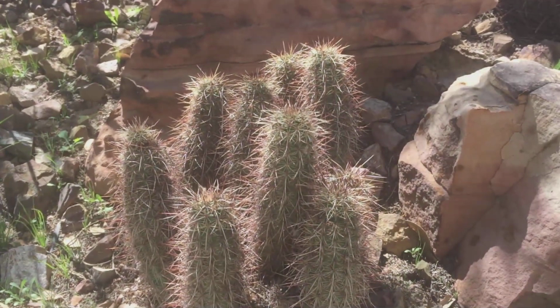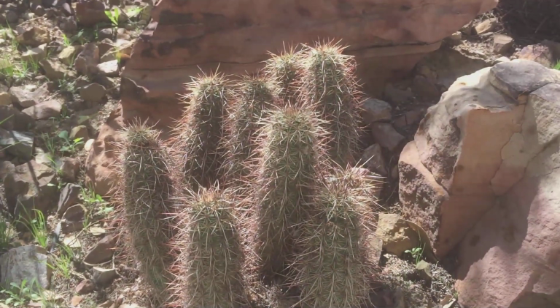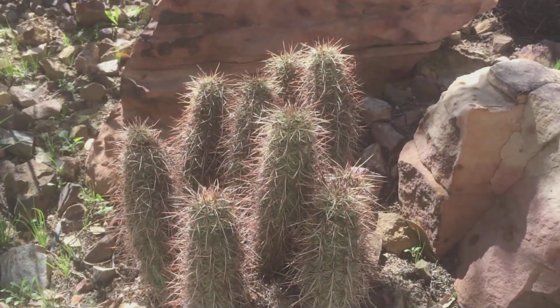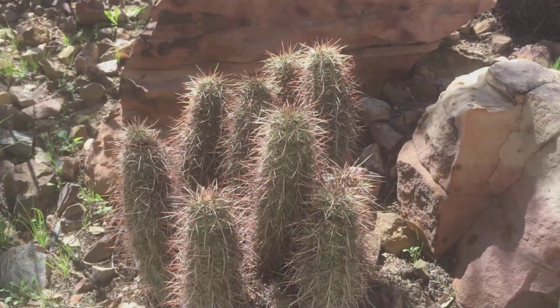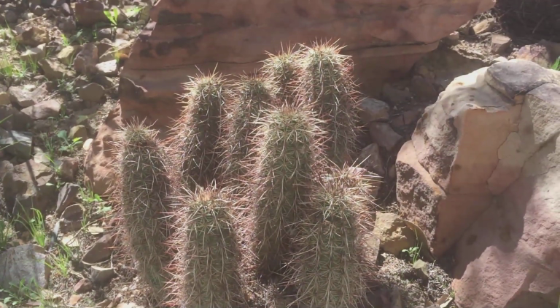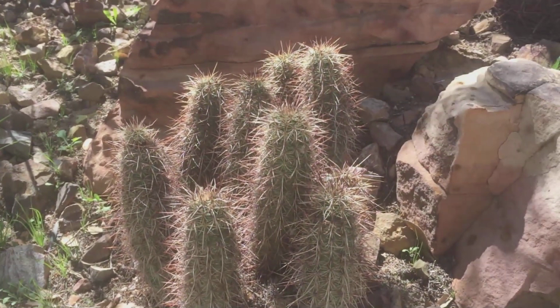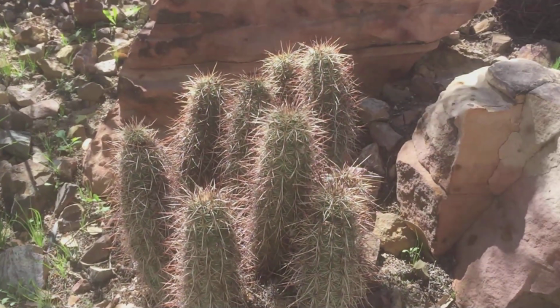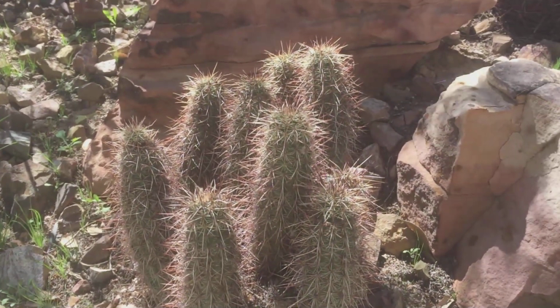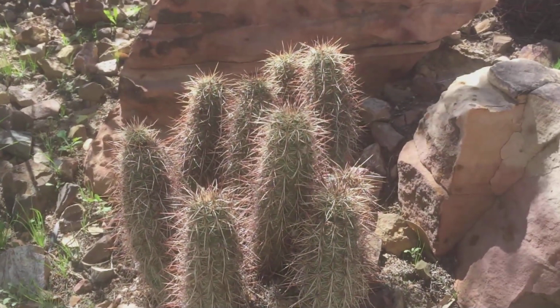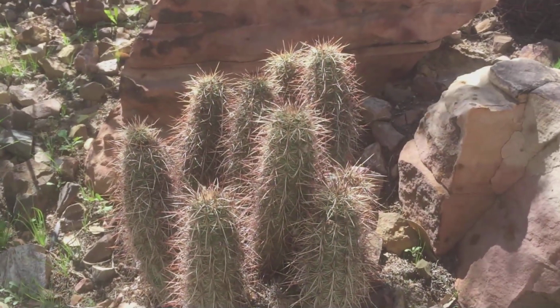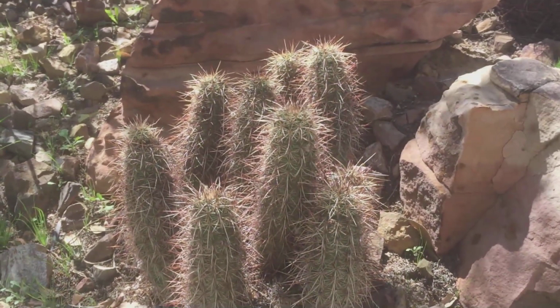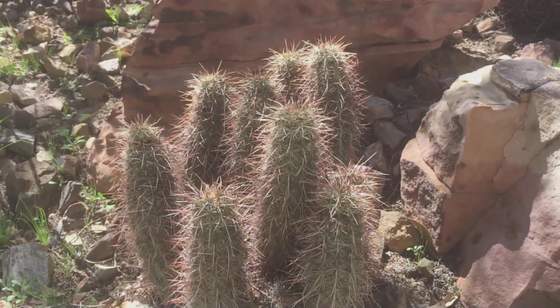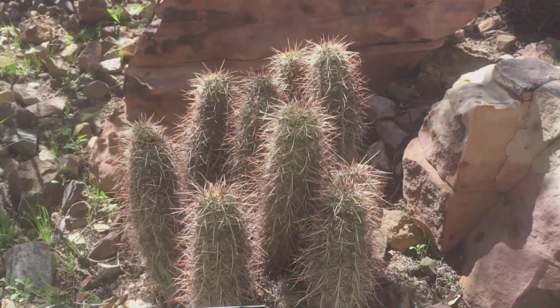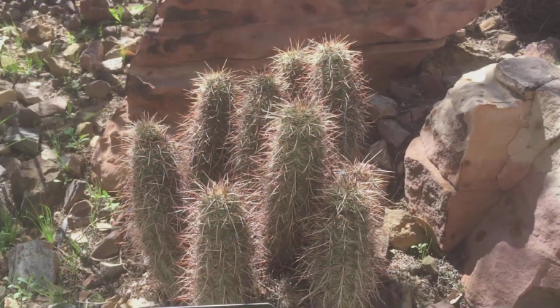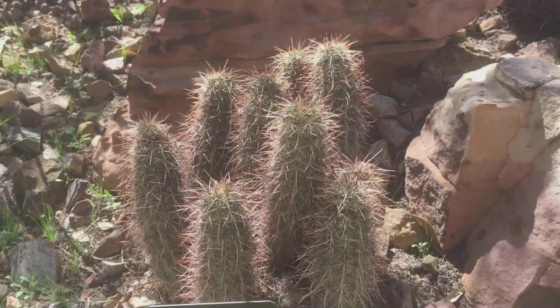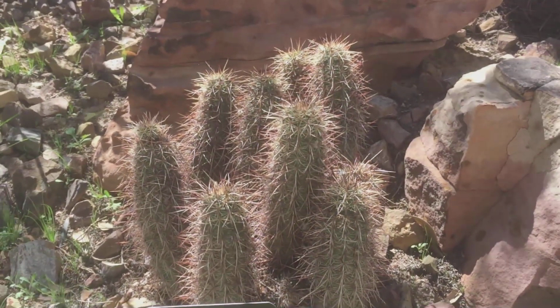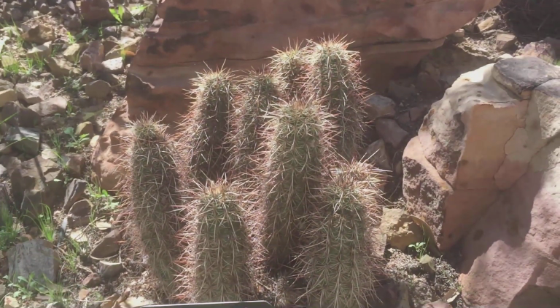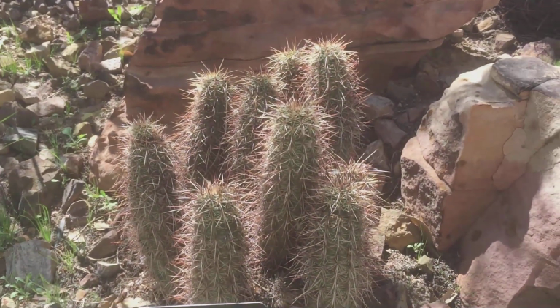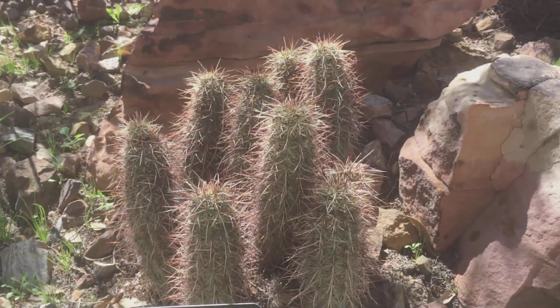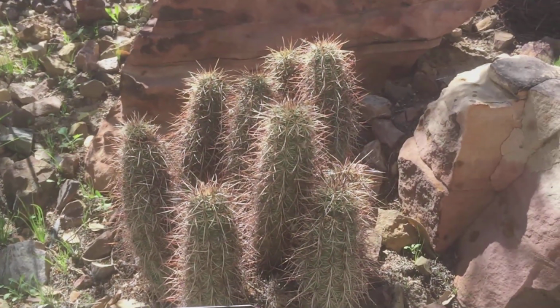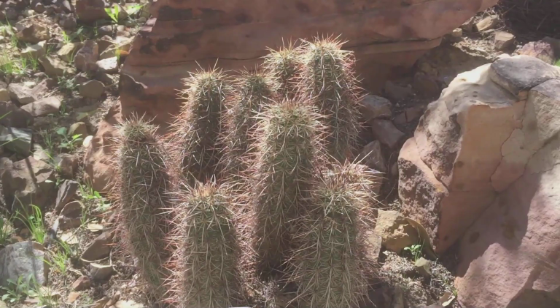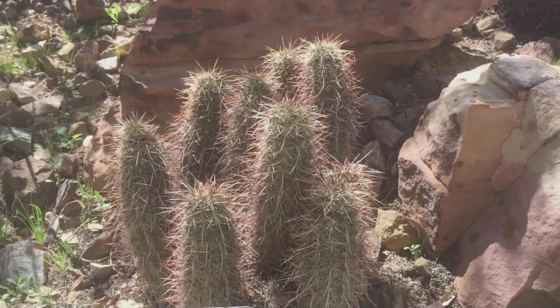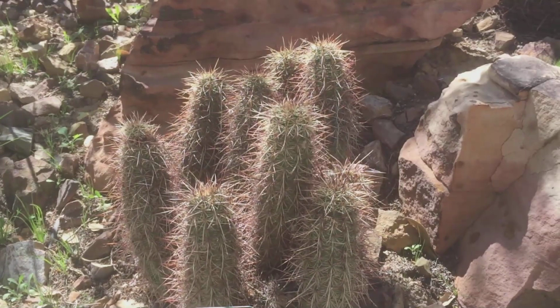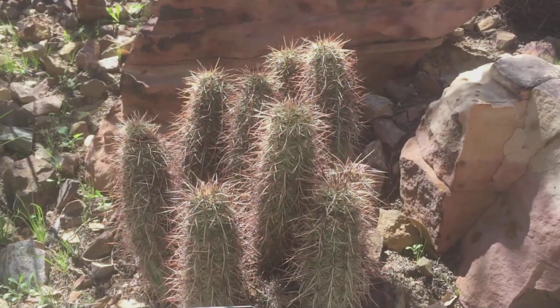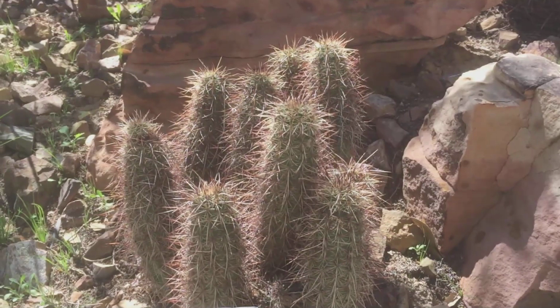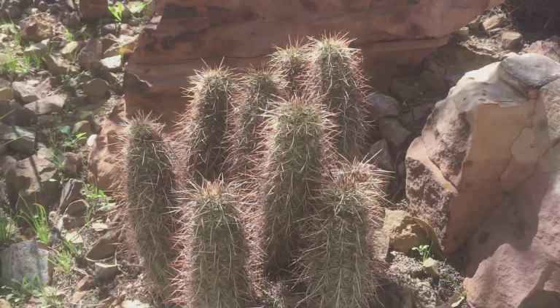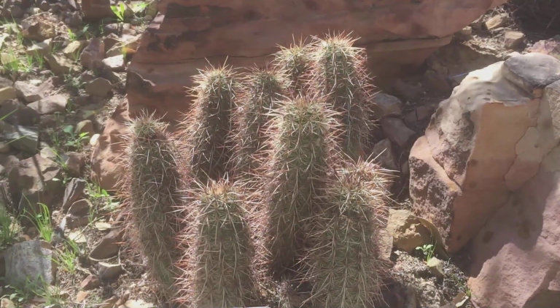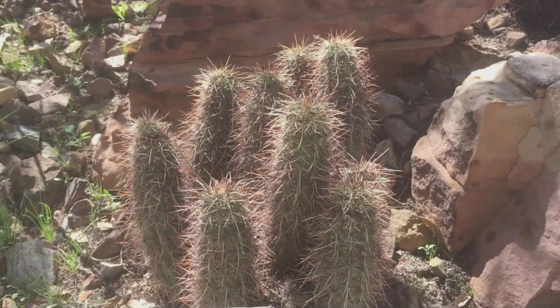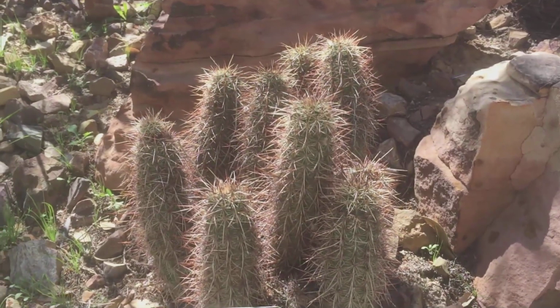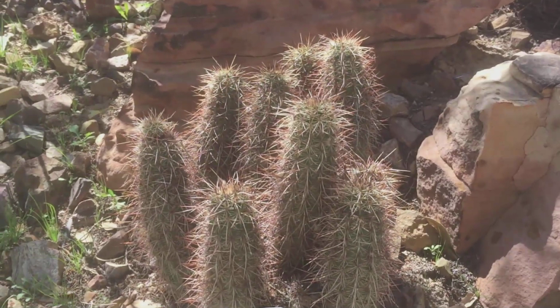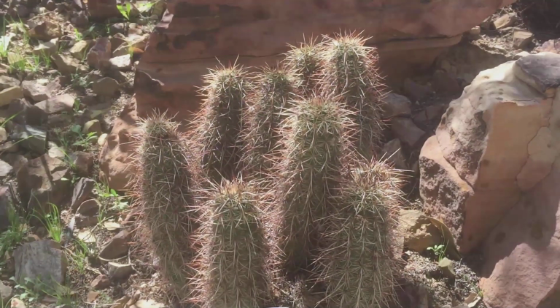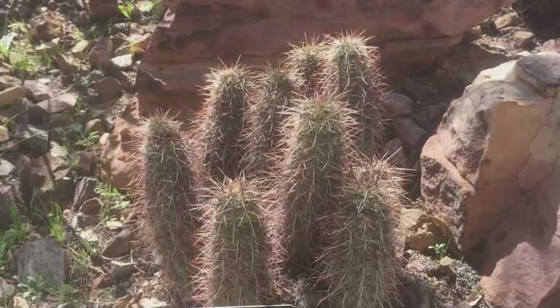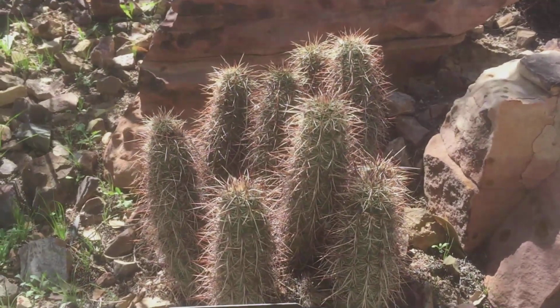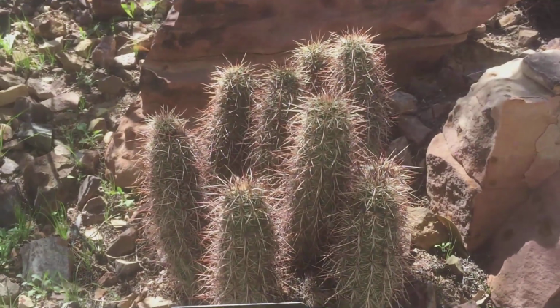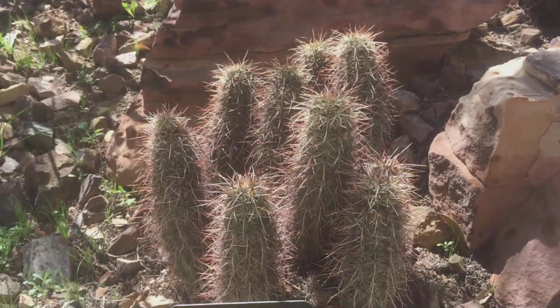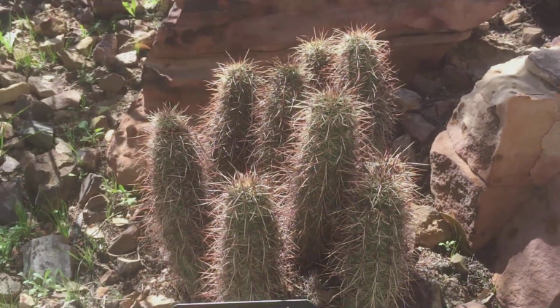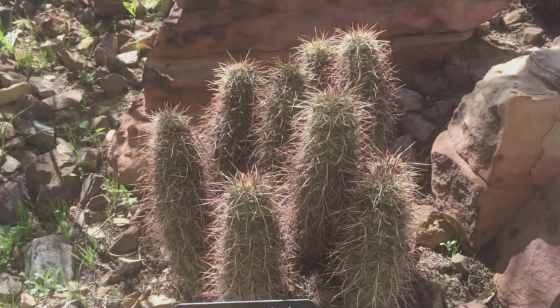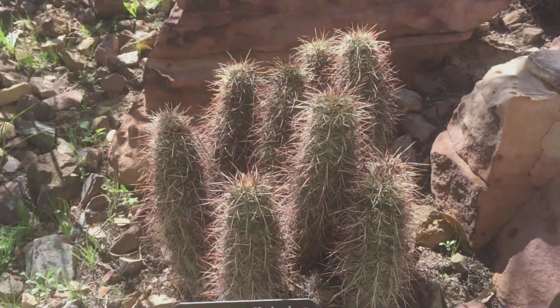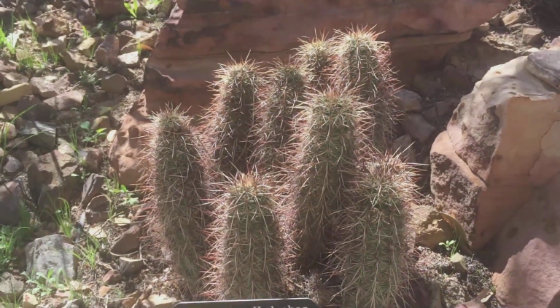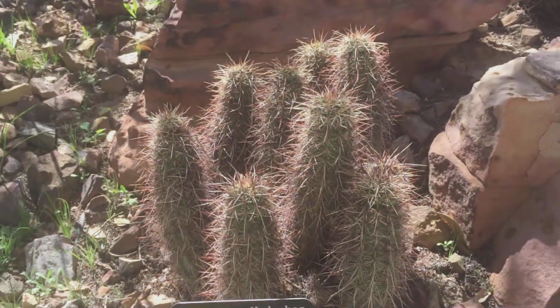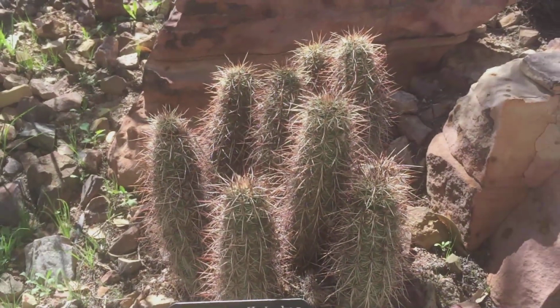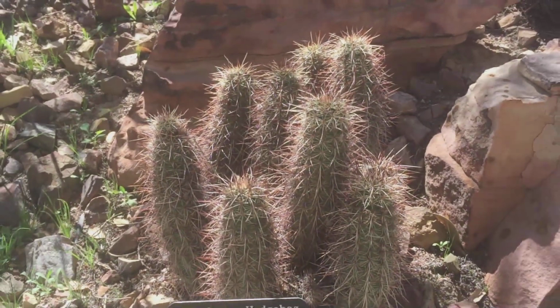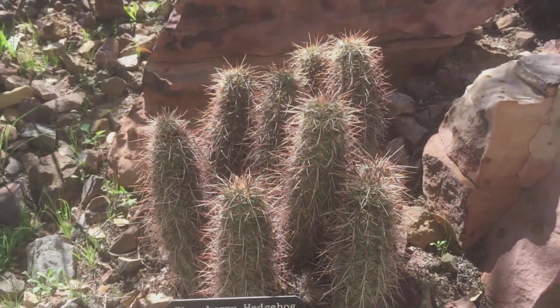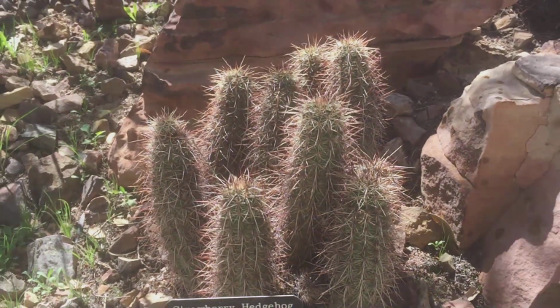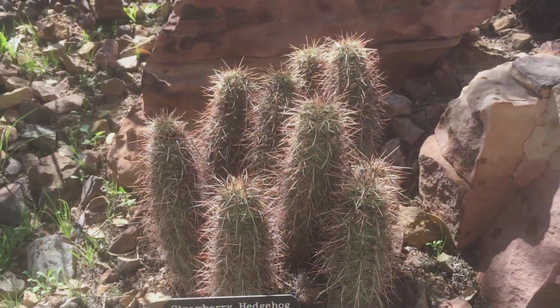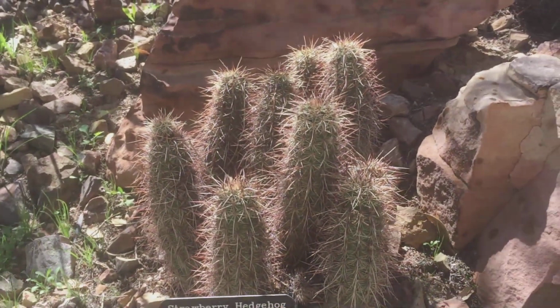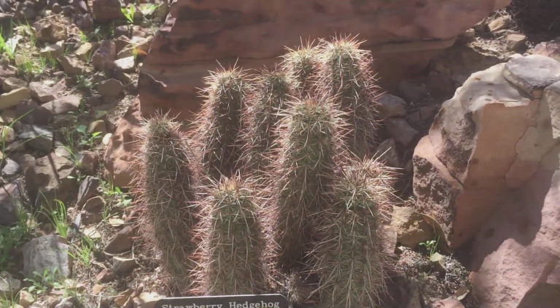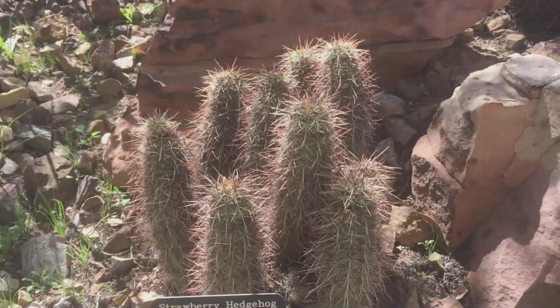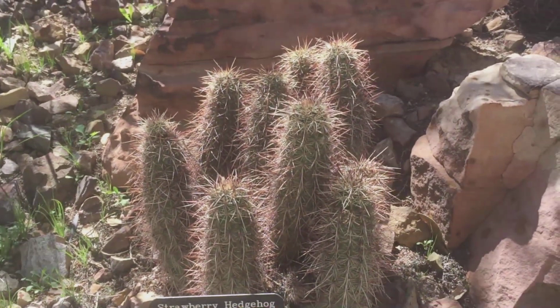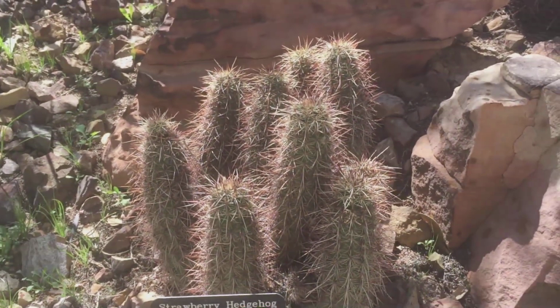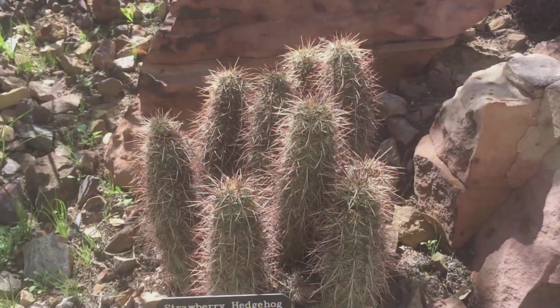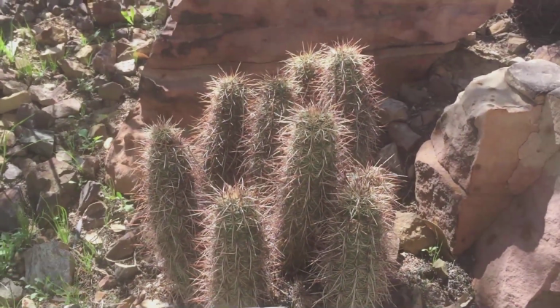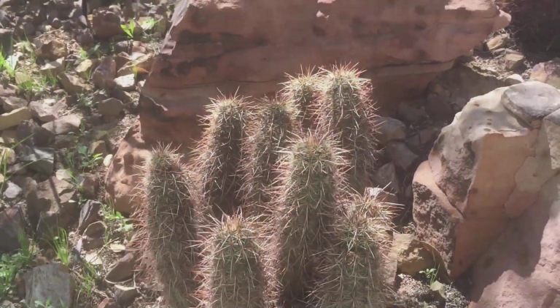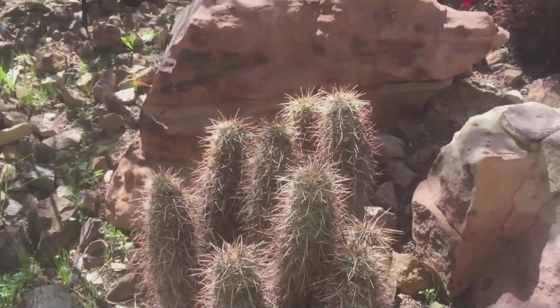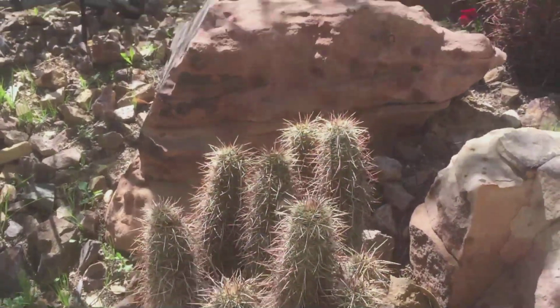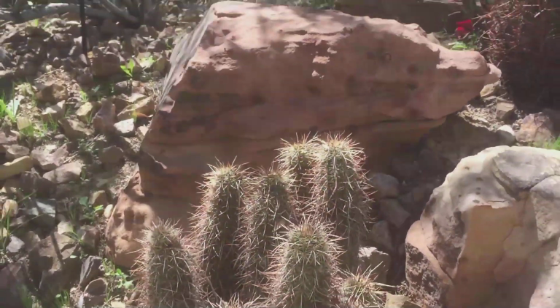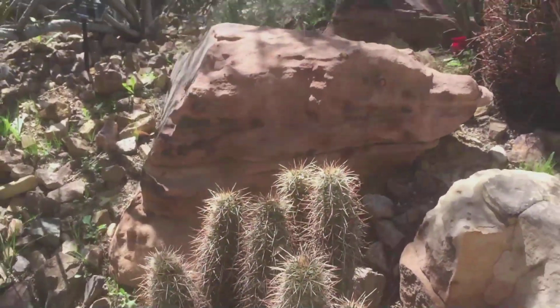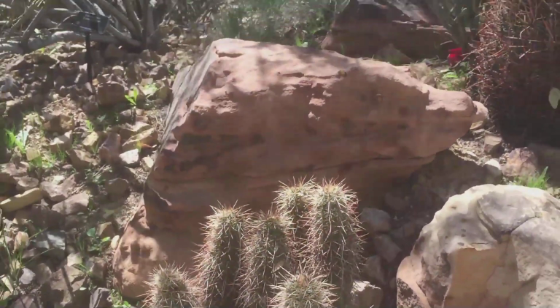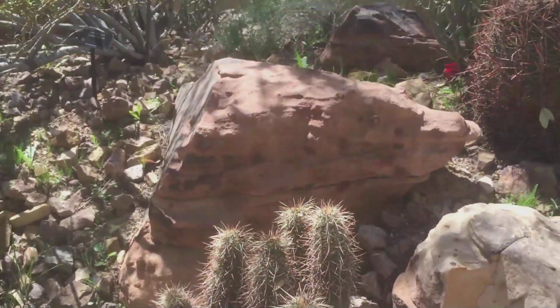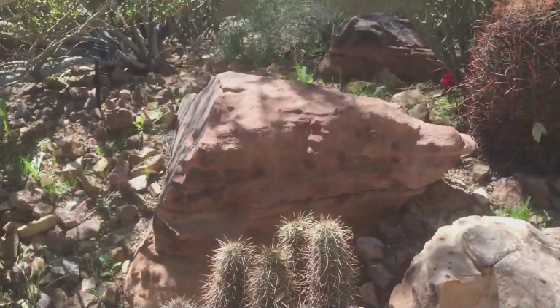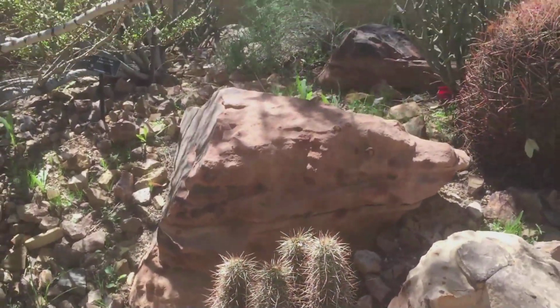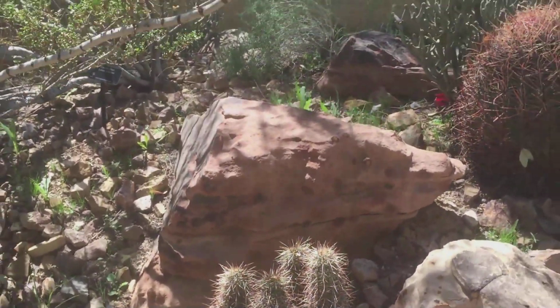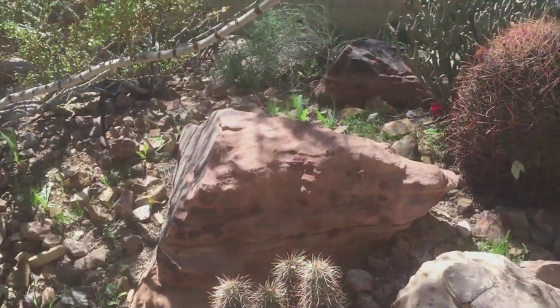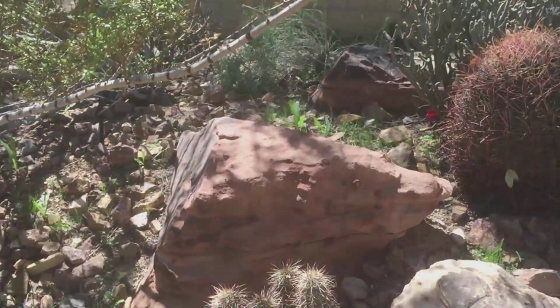Actually, that's not right — it is summer right now. So just so you can see the flowers on the cacti.